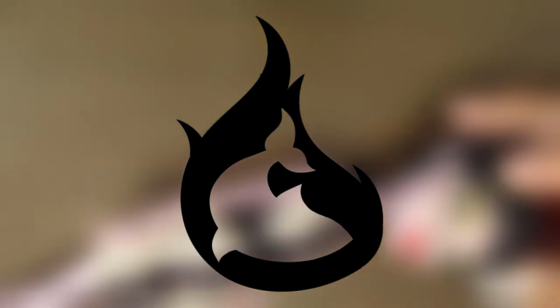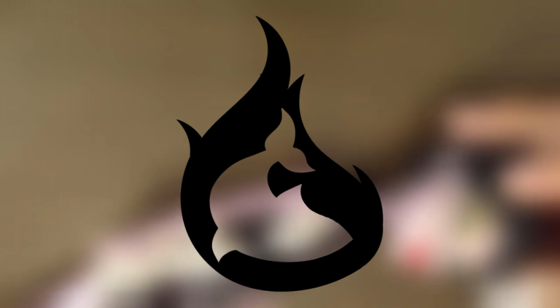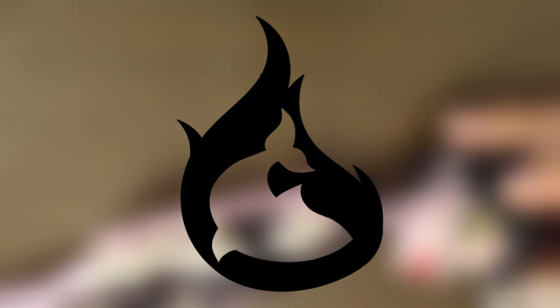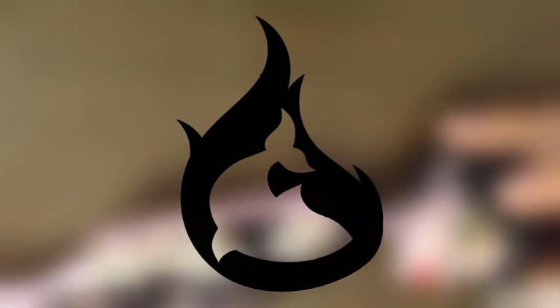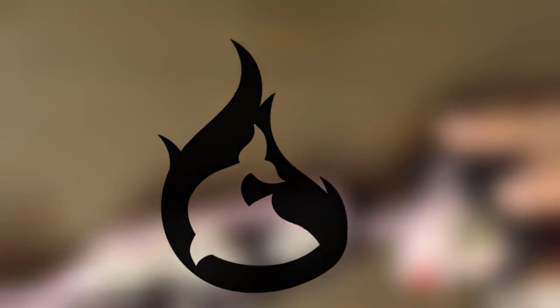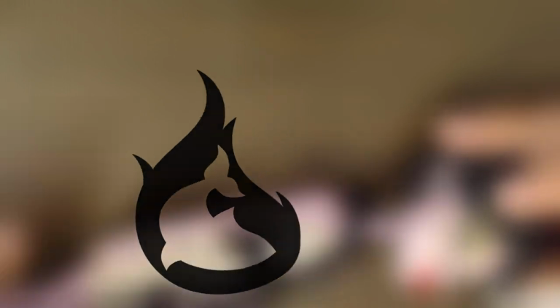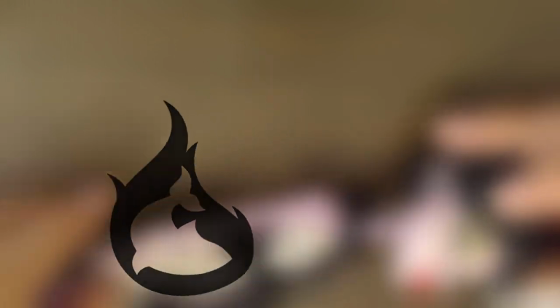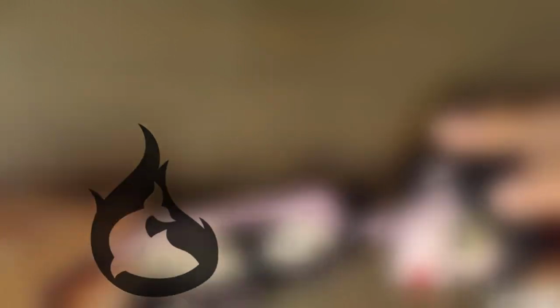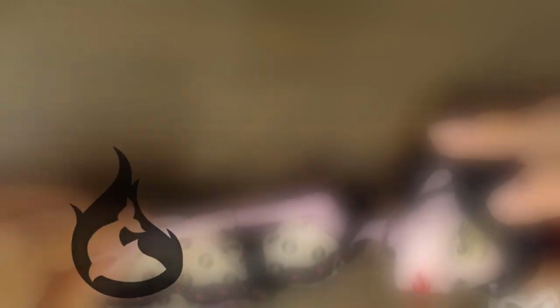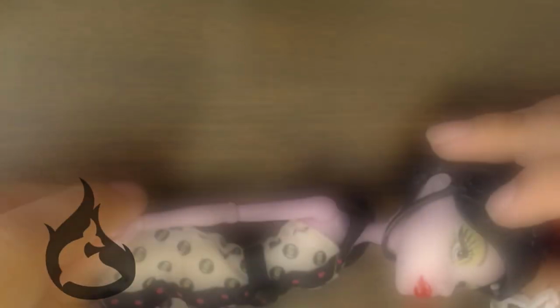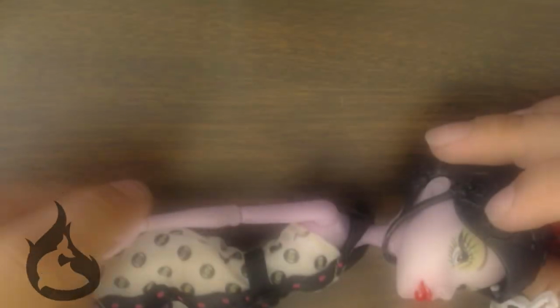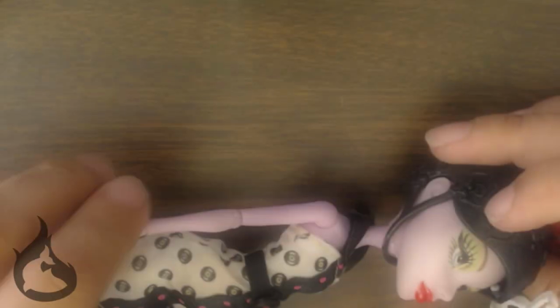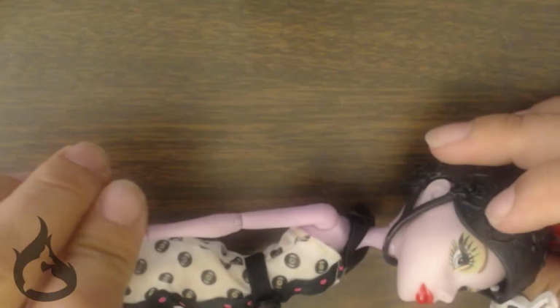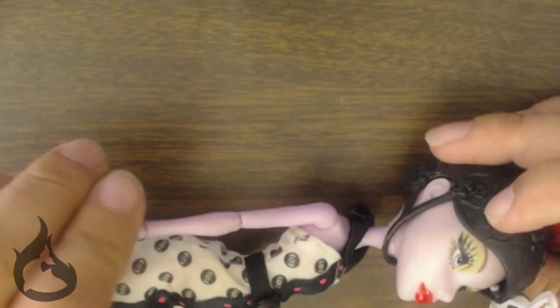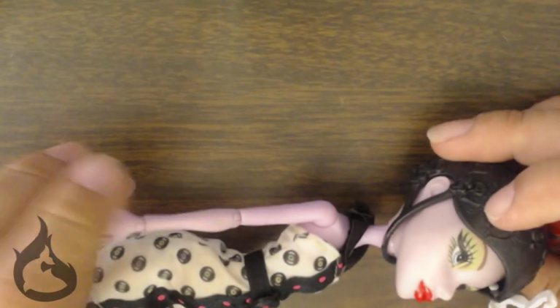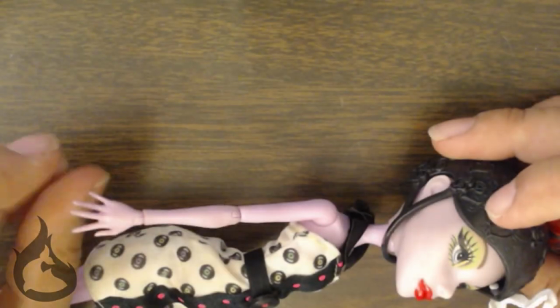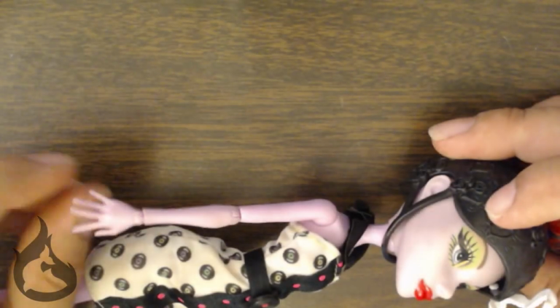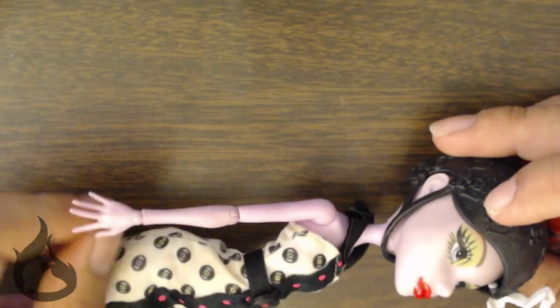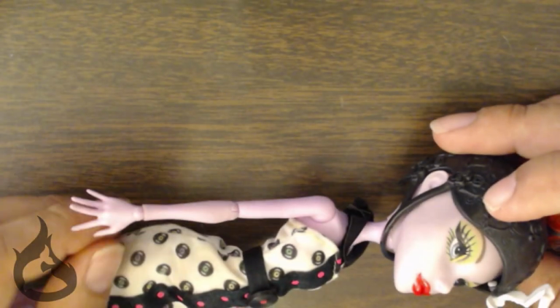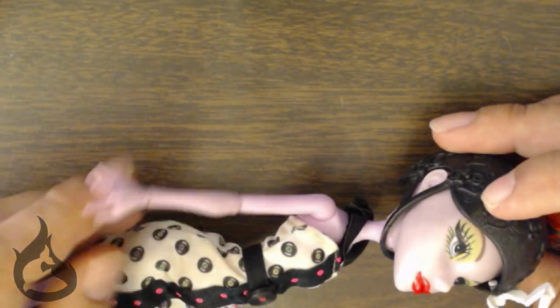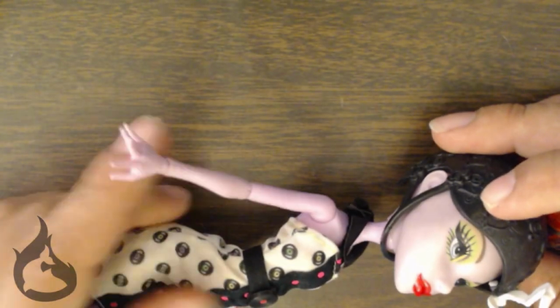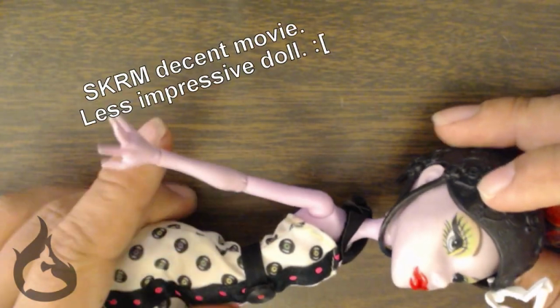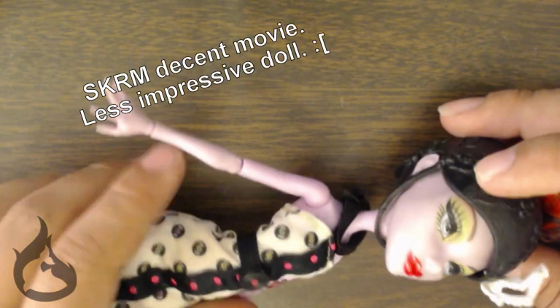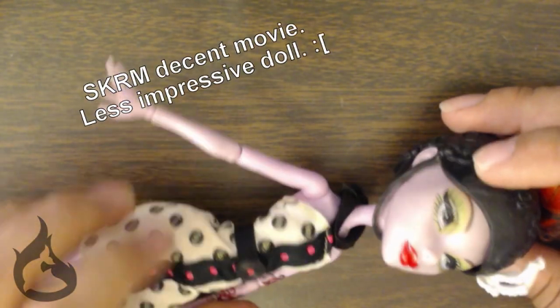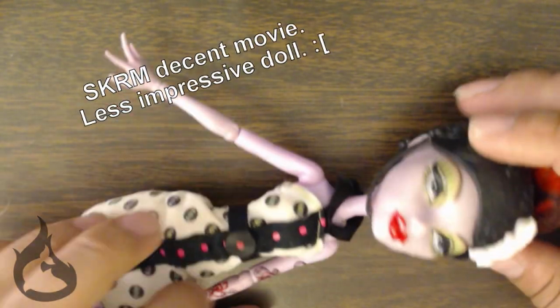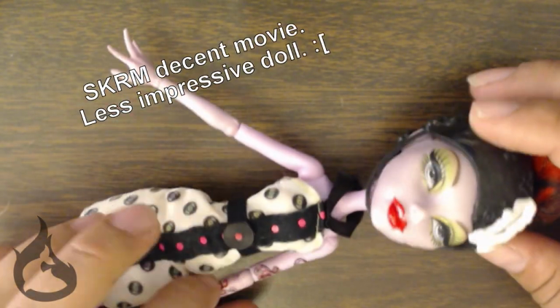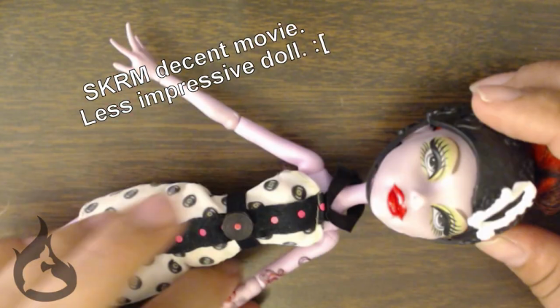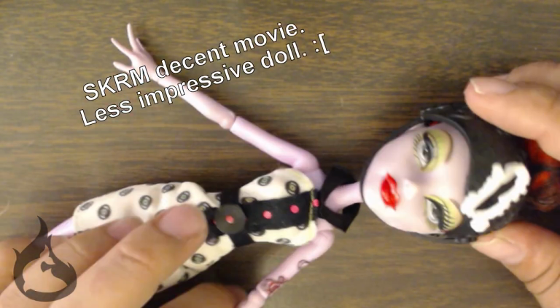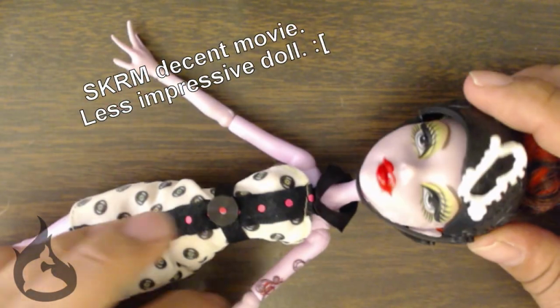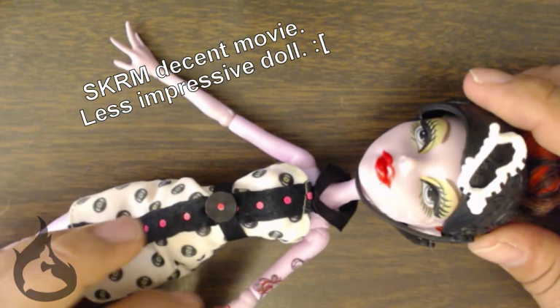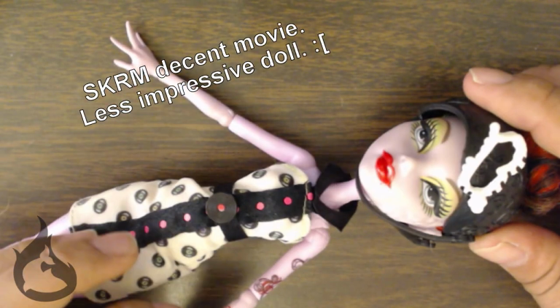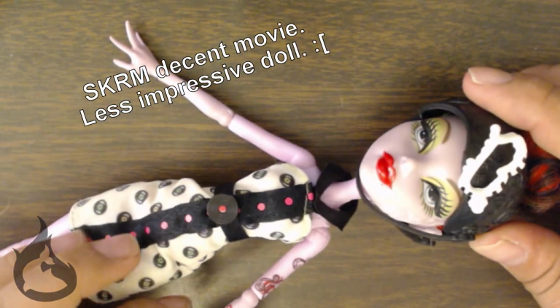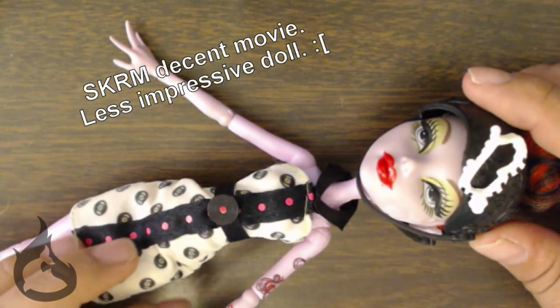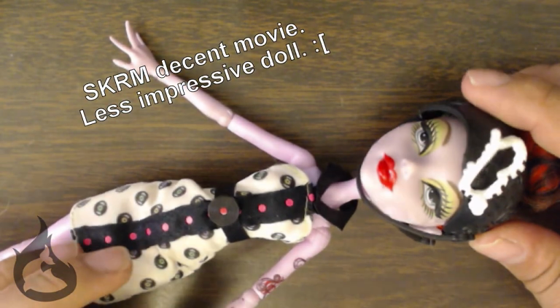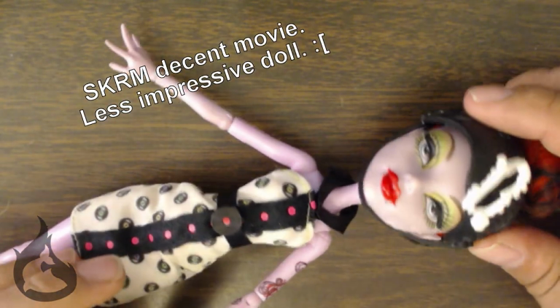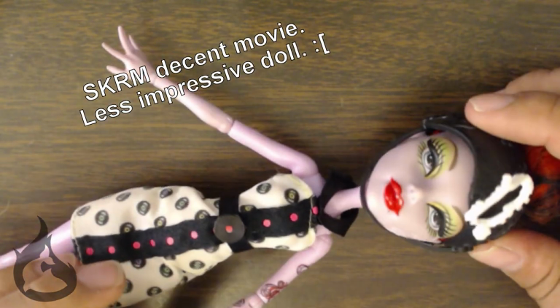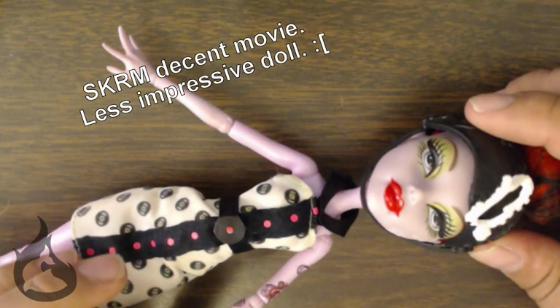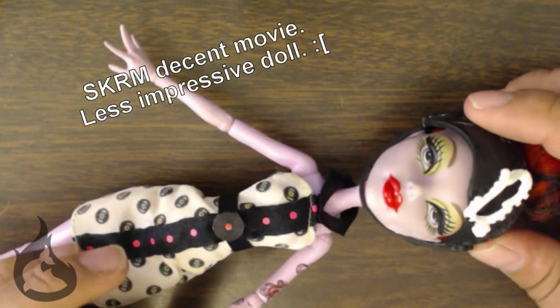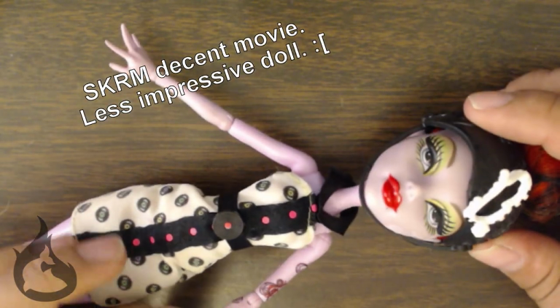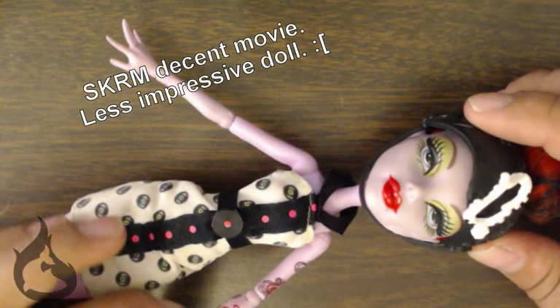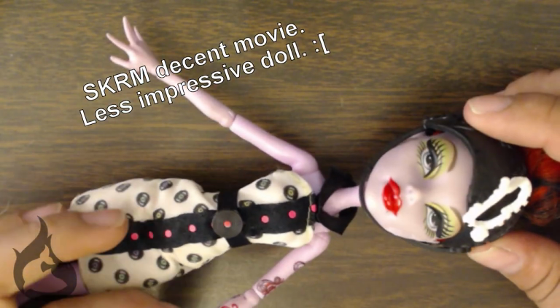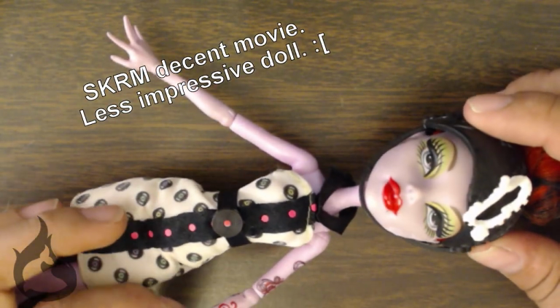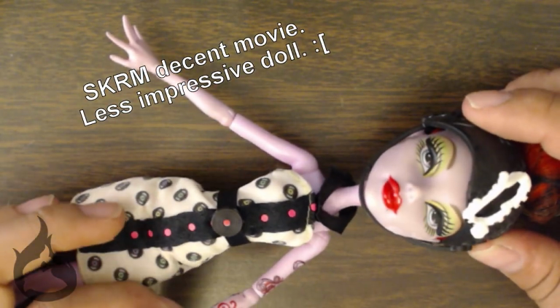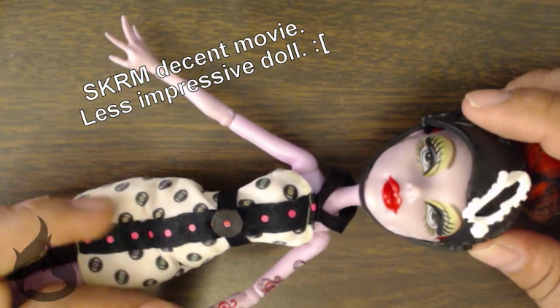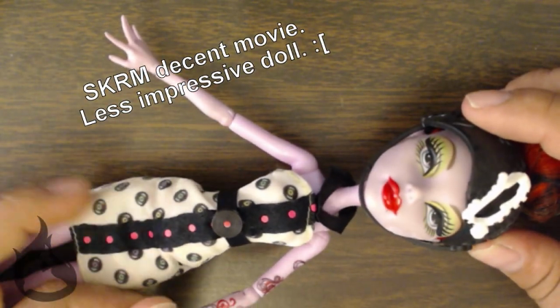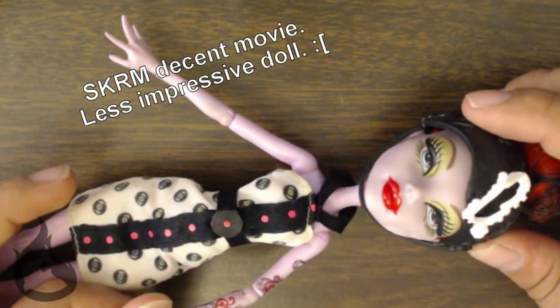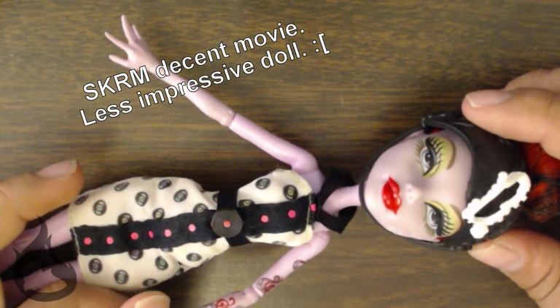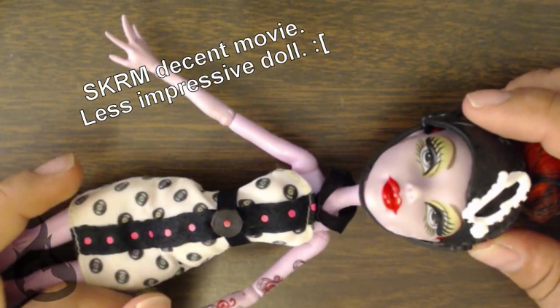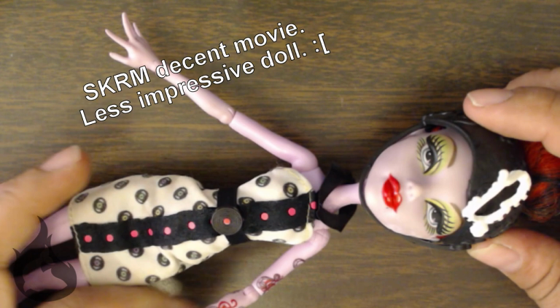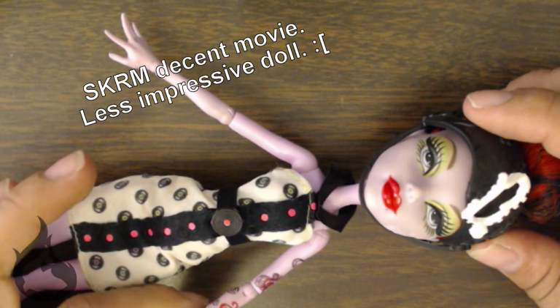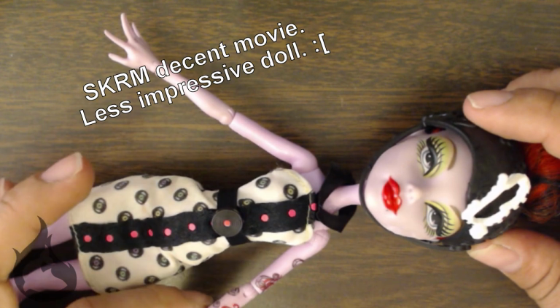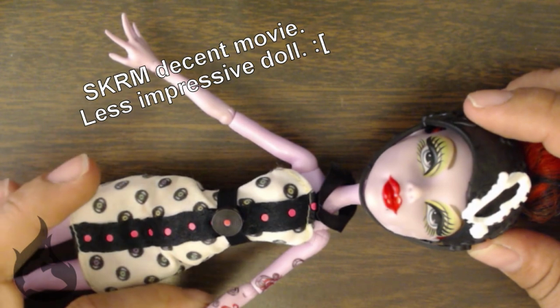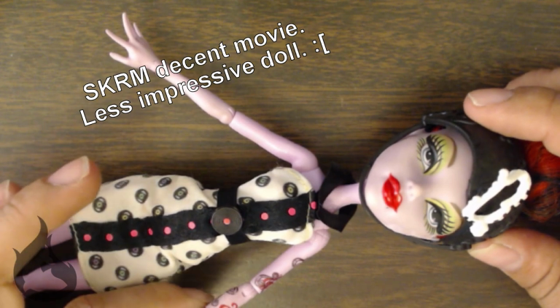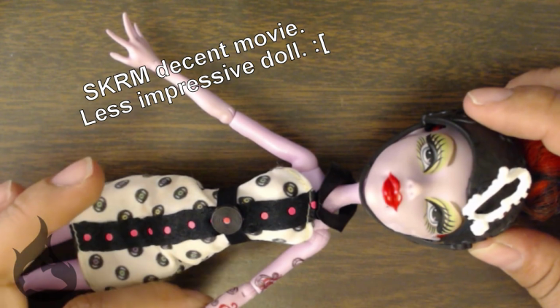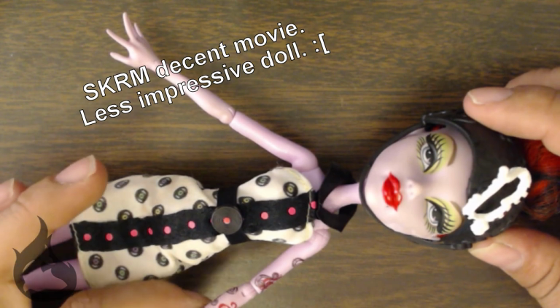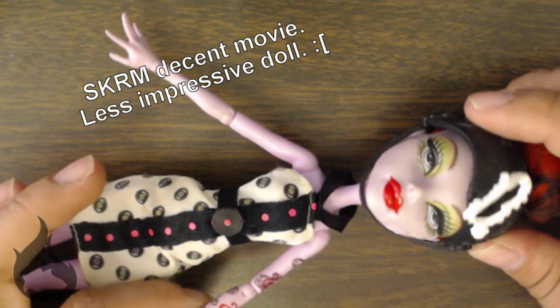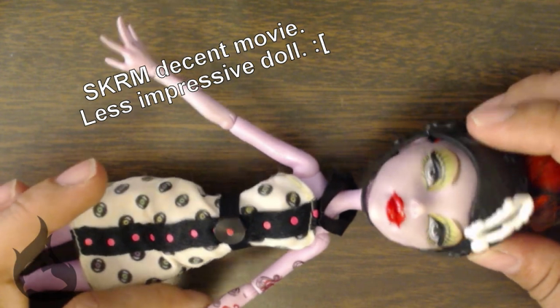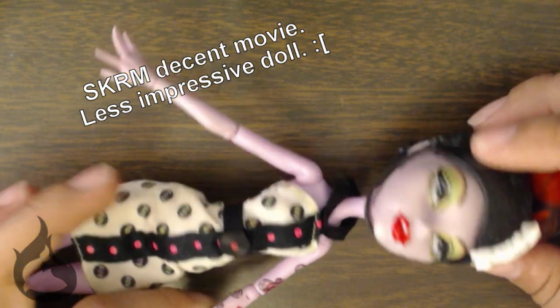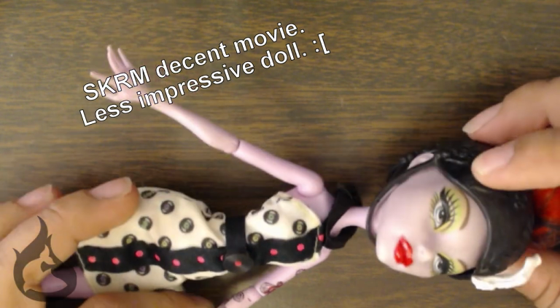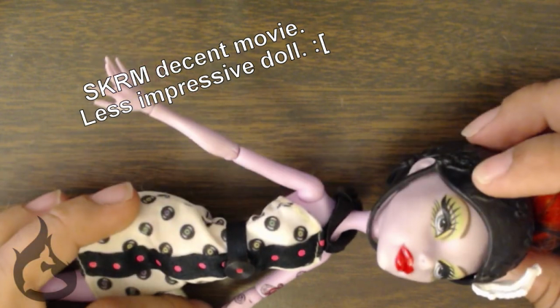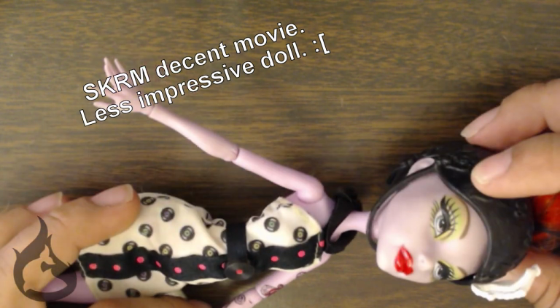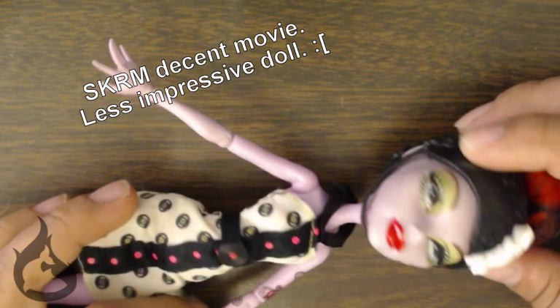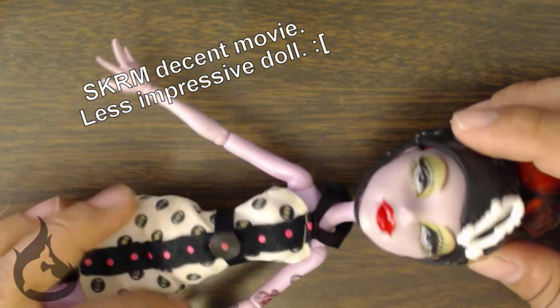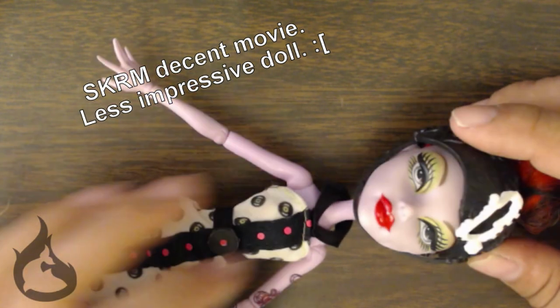Hello, hello again. It's Kat from the Fire Tuna Club. It's time for another doll repaint. No one's surprised anymore, are they?